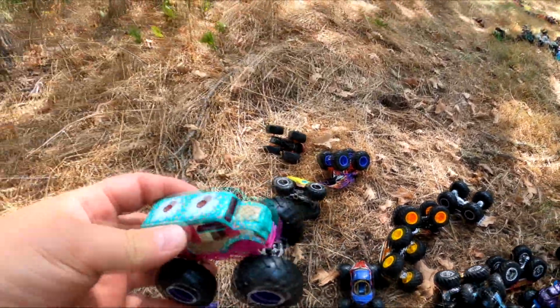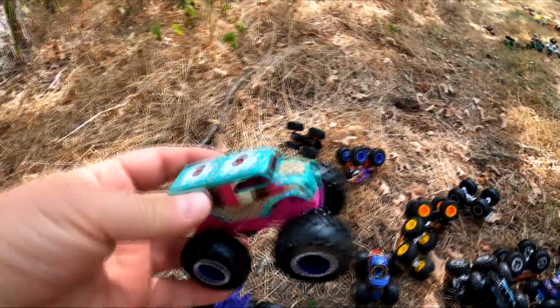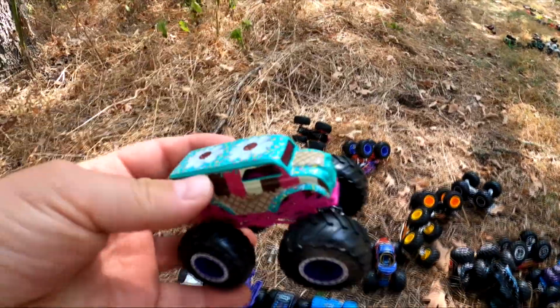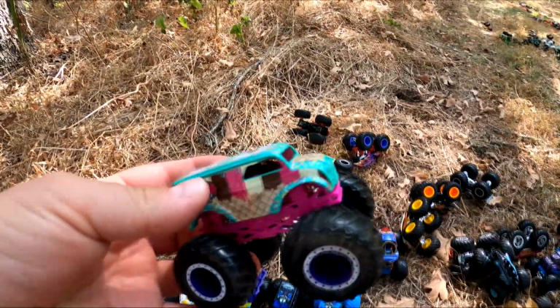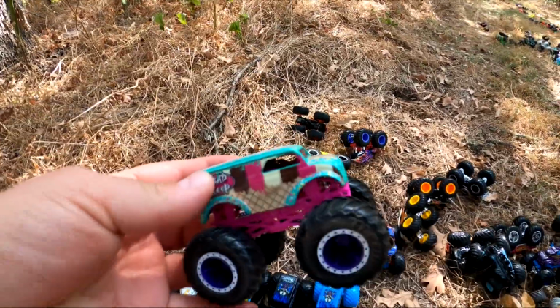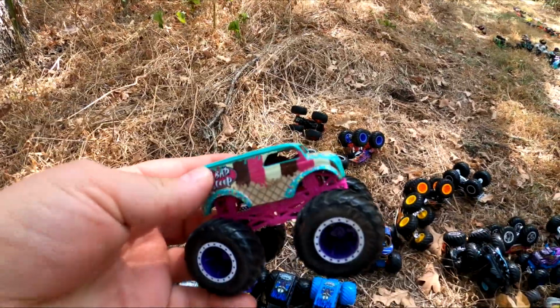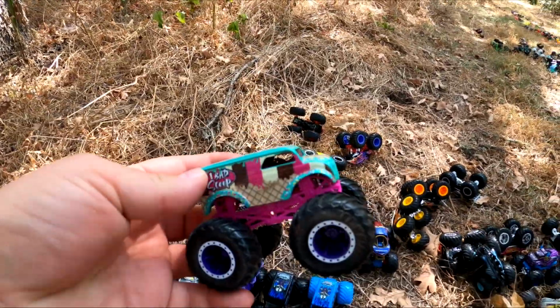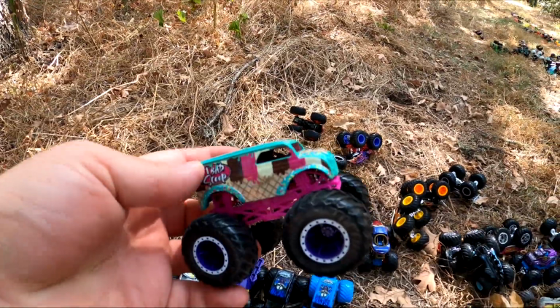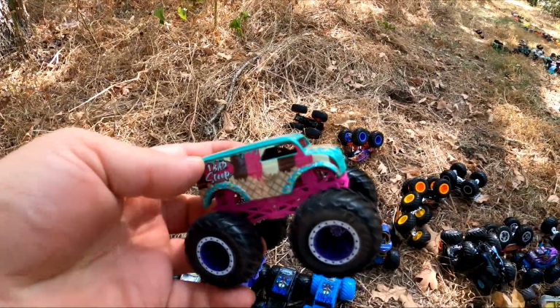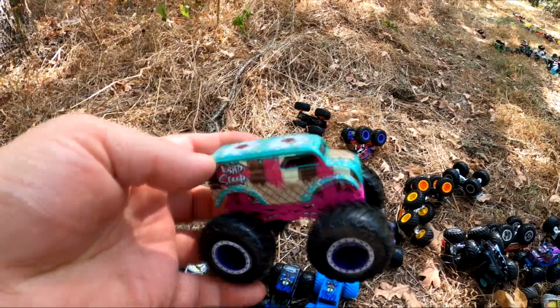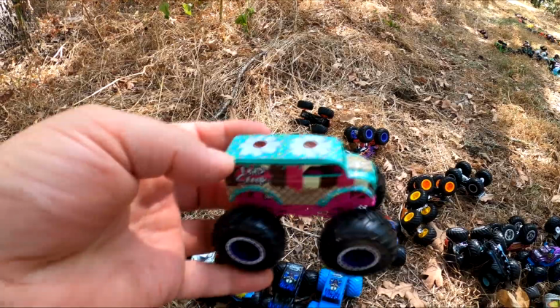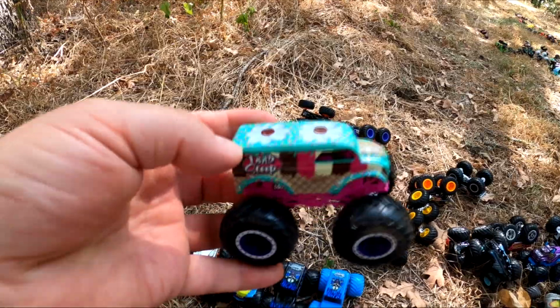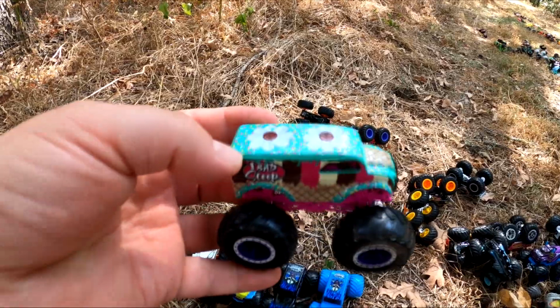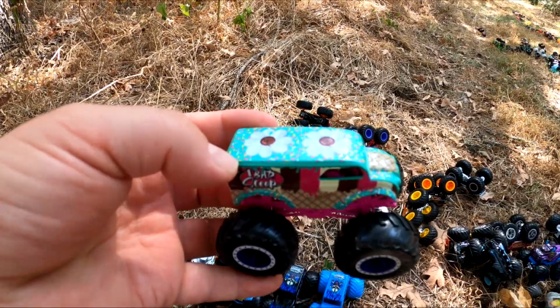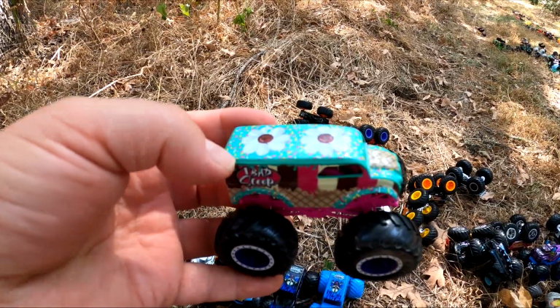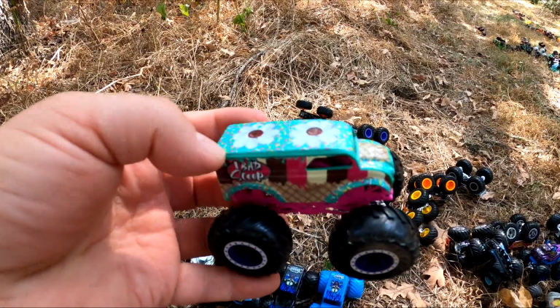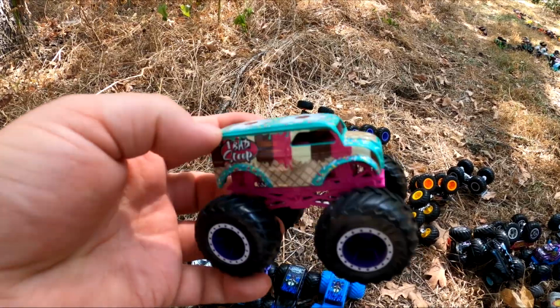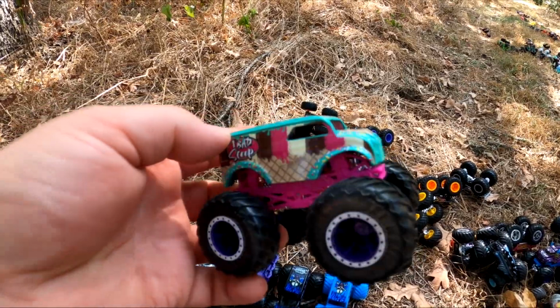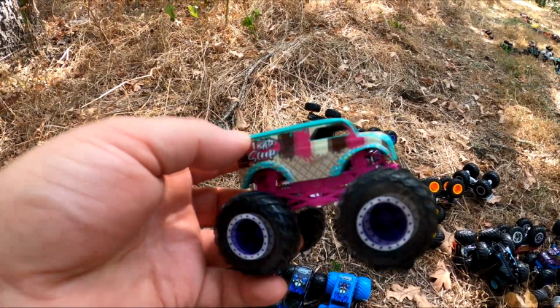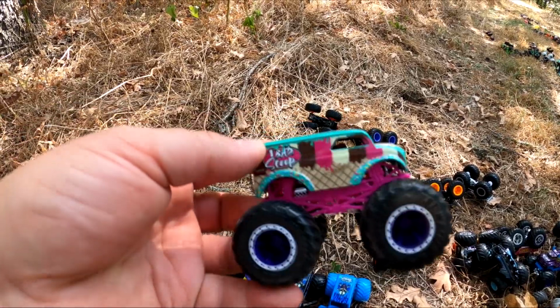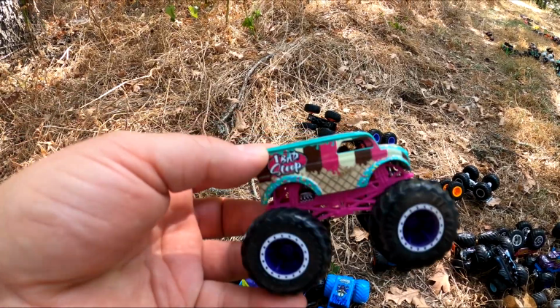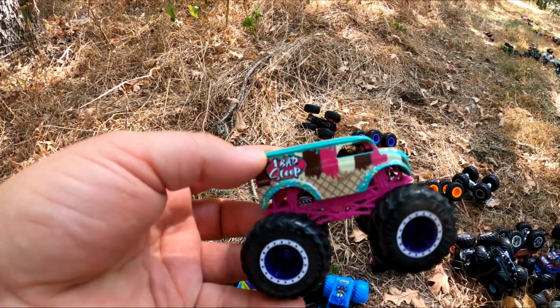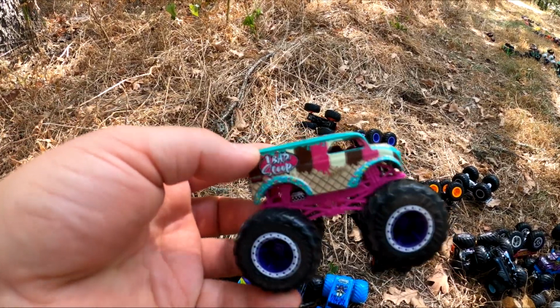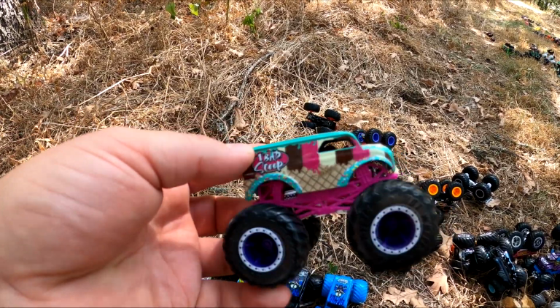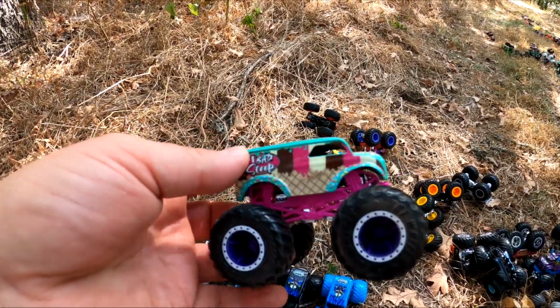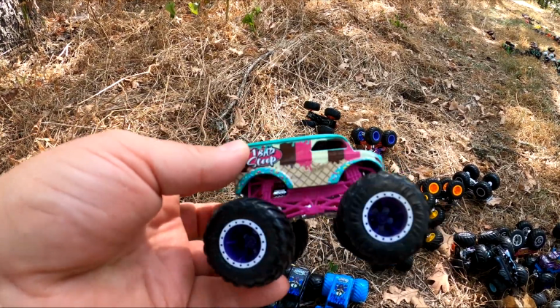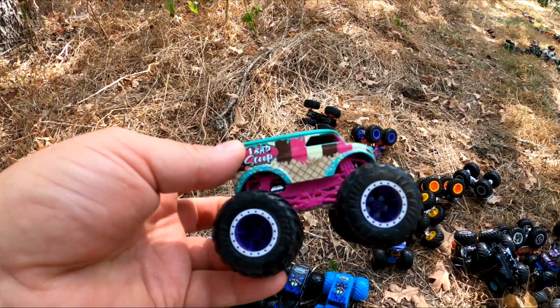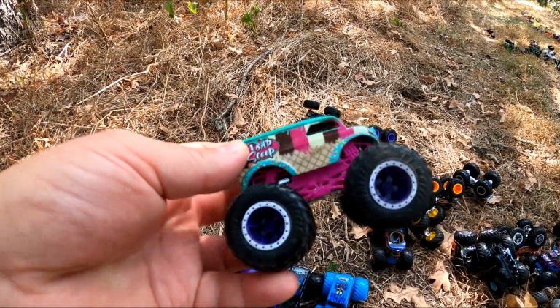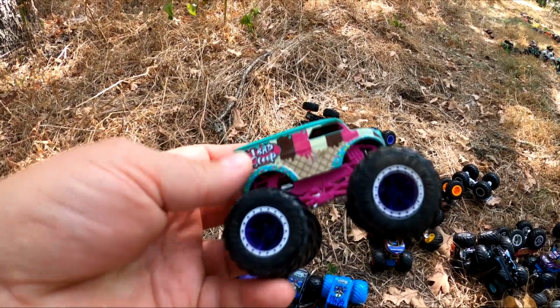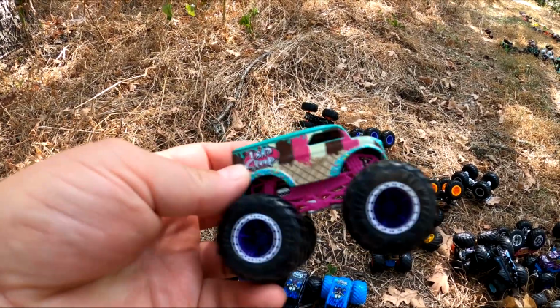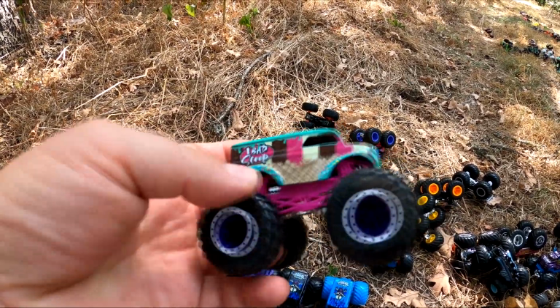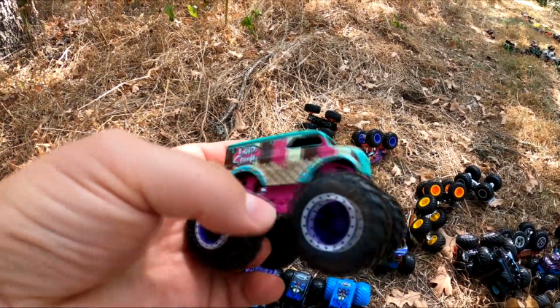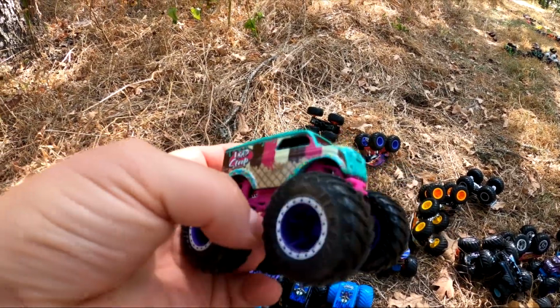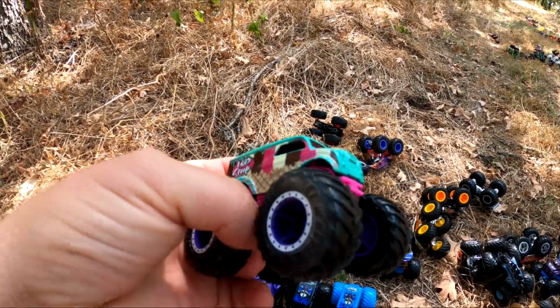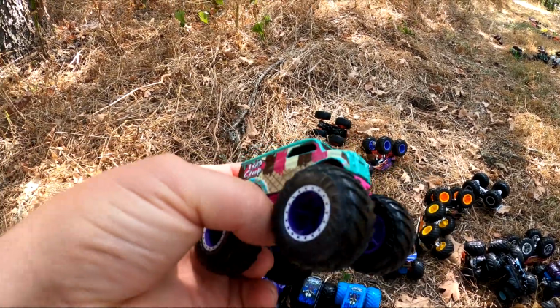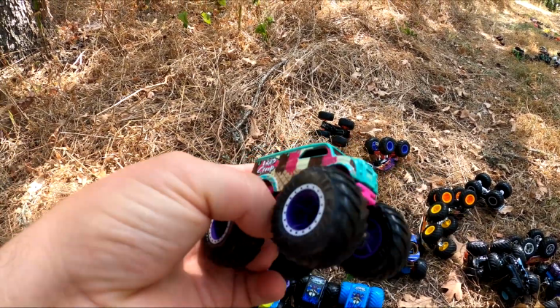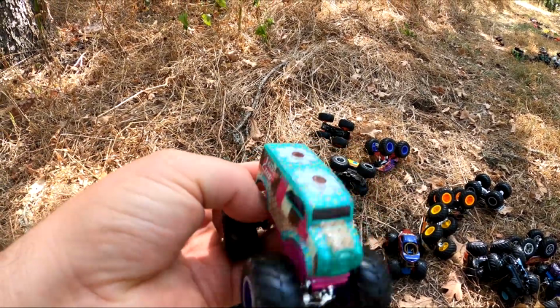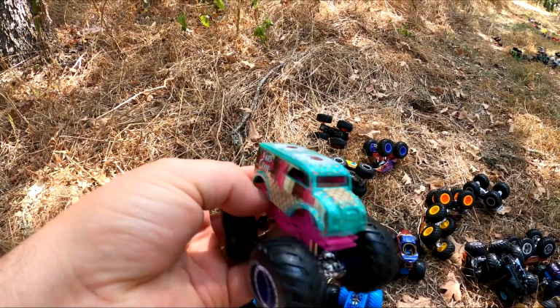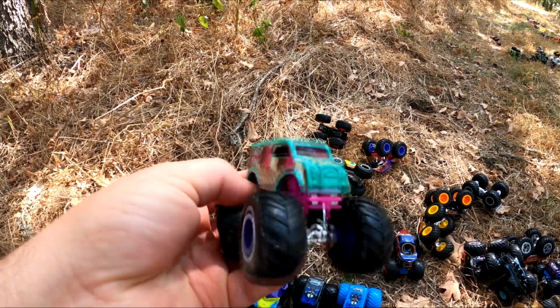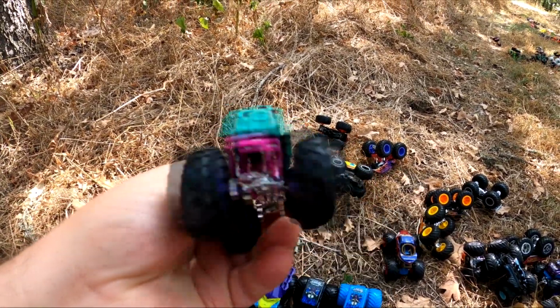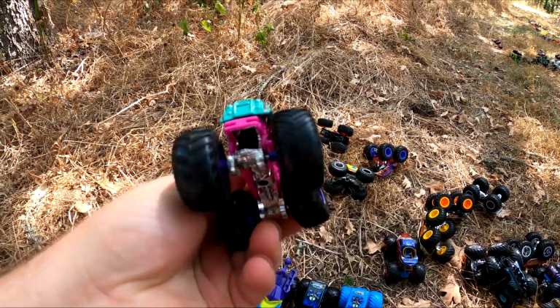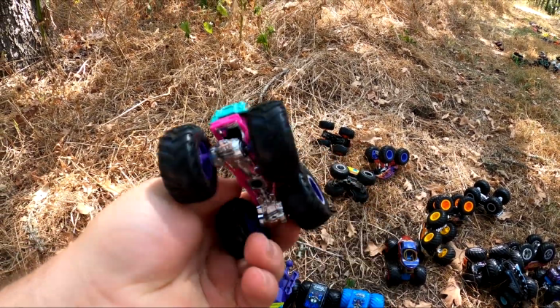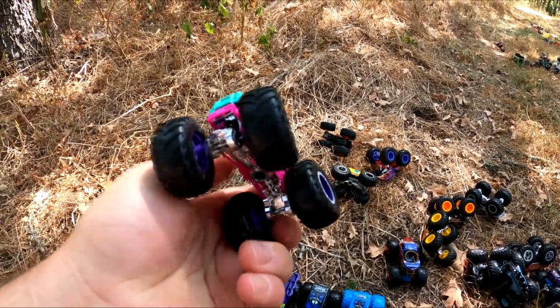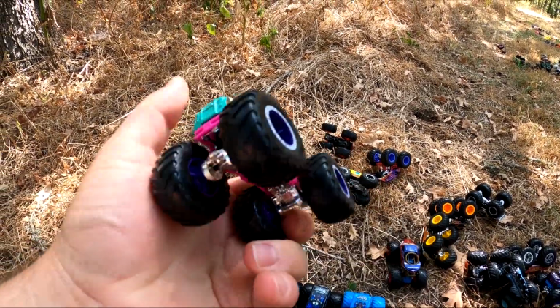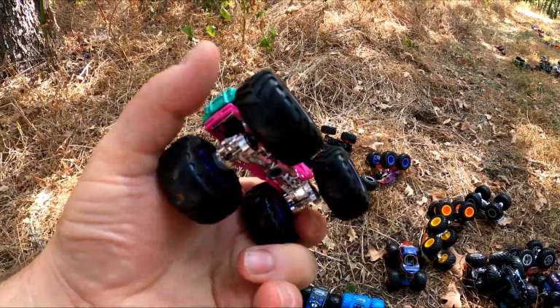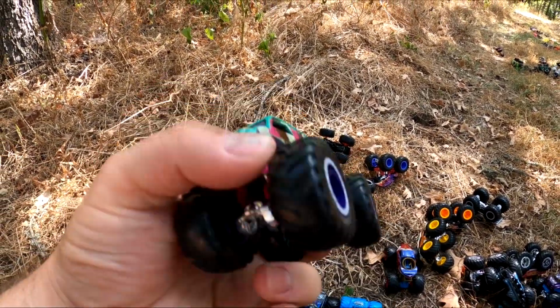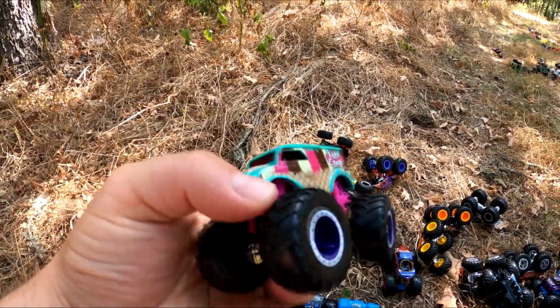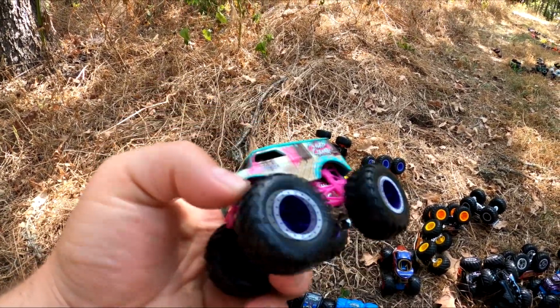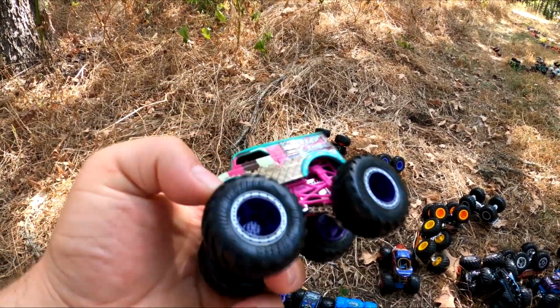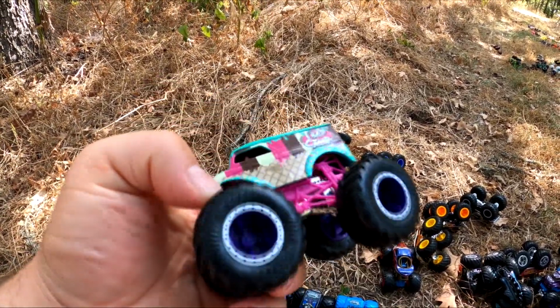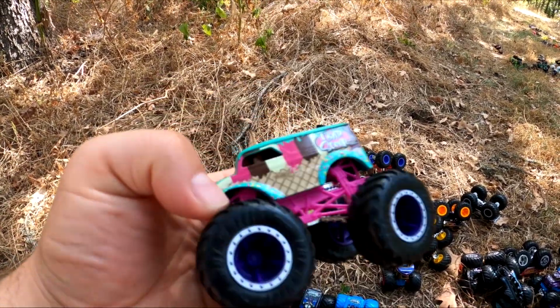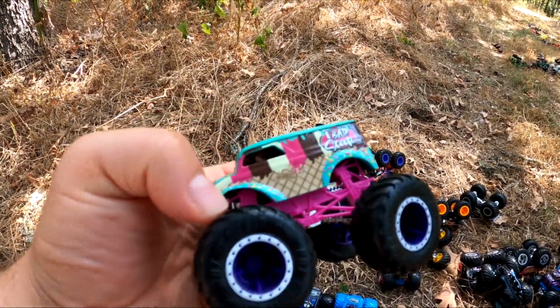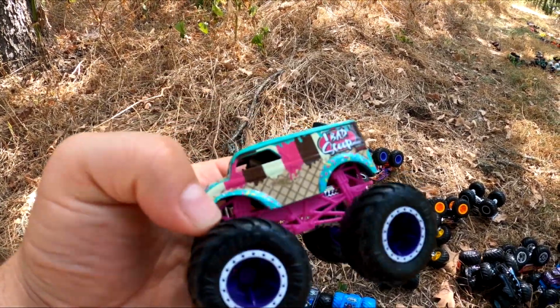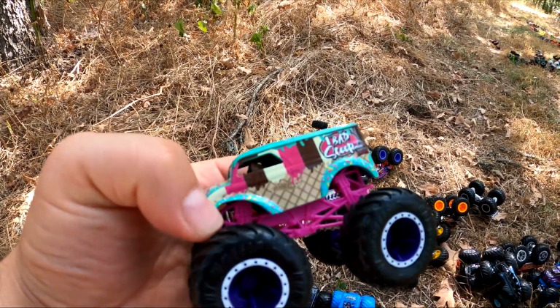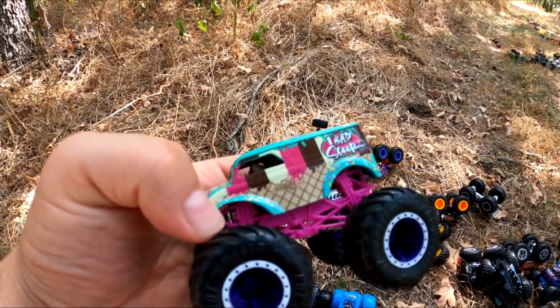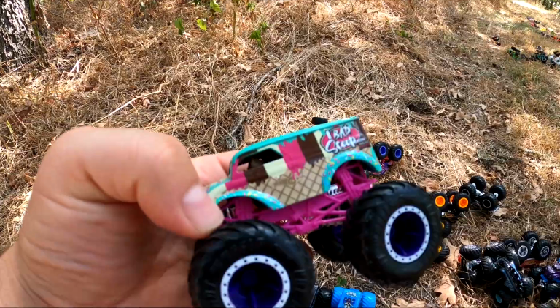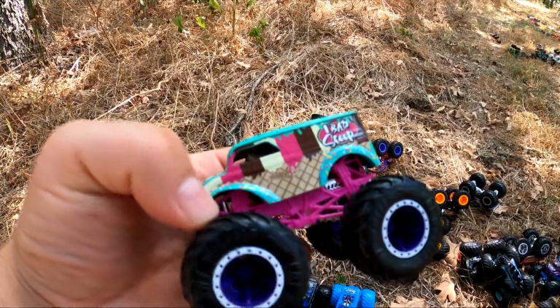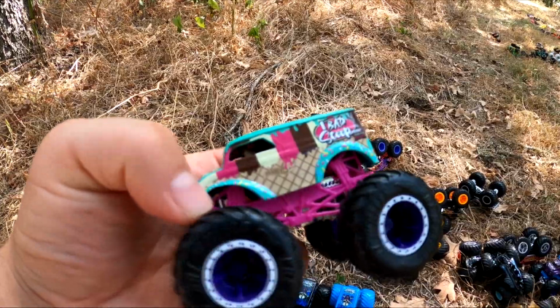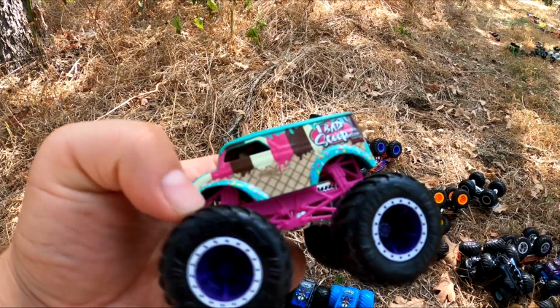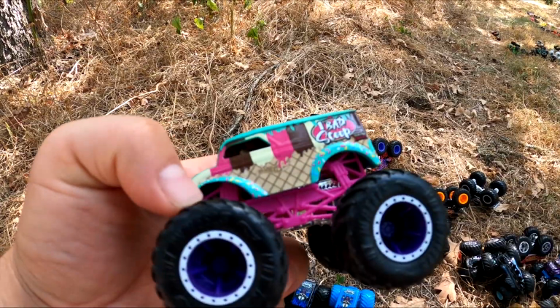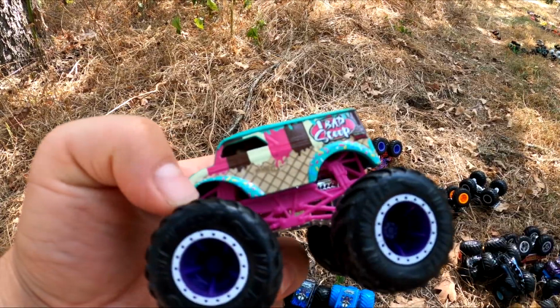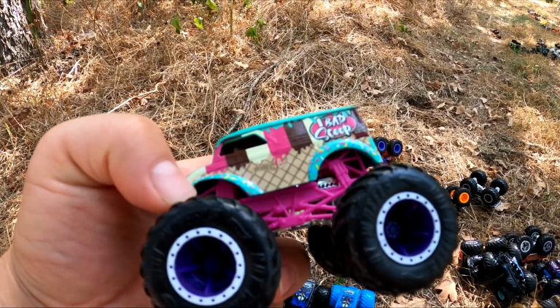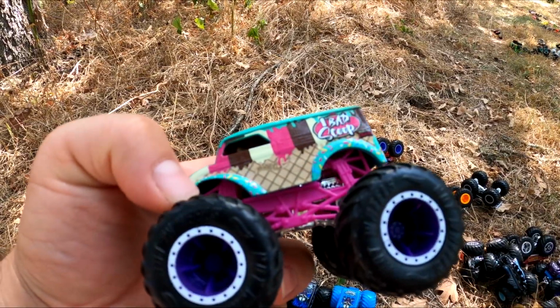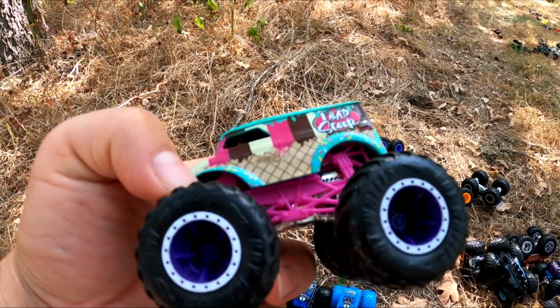Look at this one. It's One Bad Scoop — it's an ice cream monster truck.